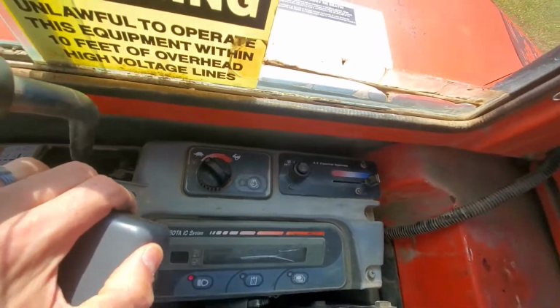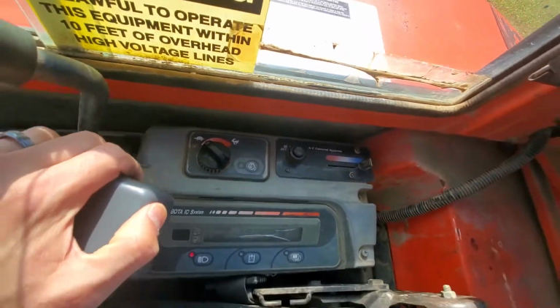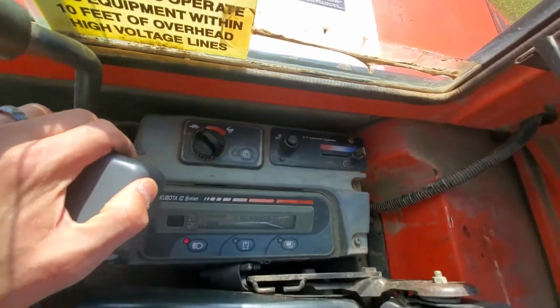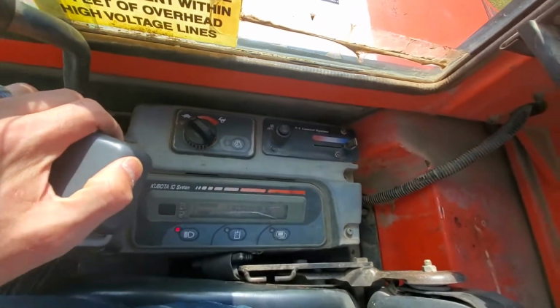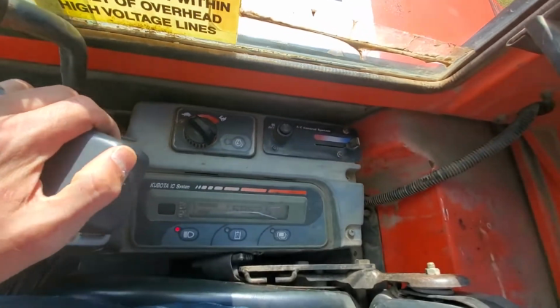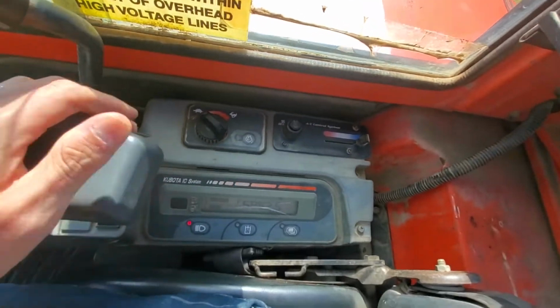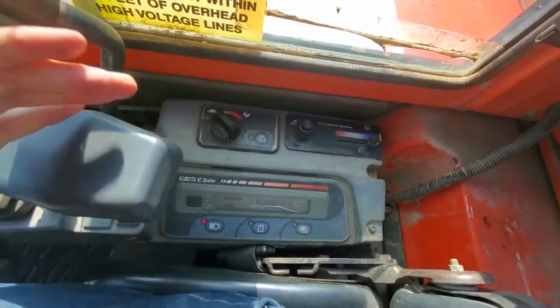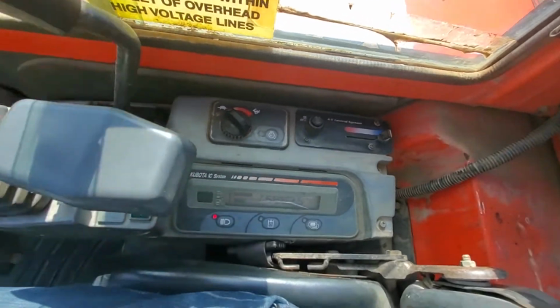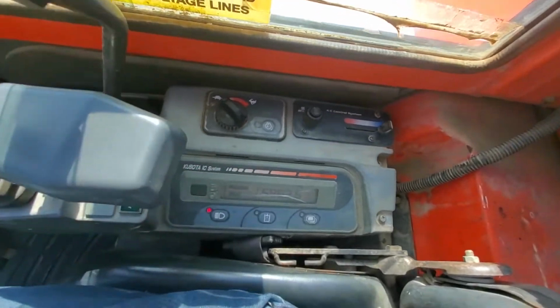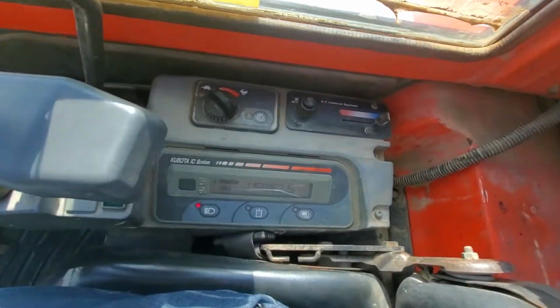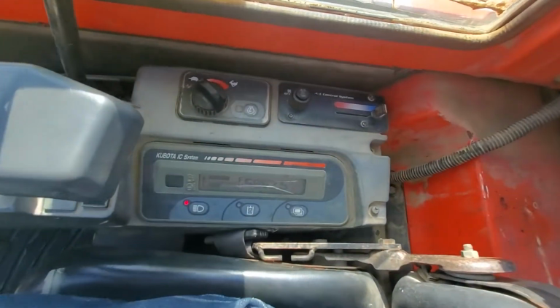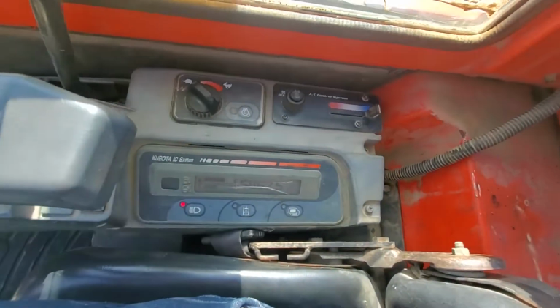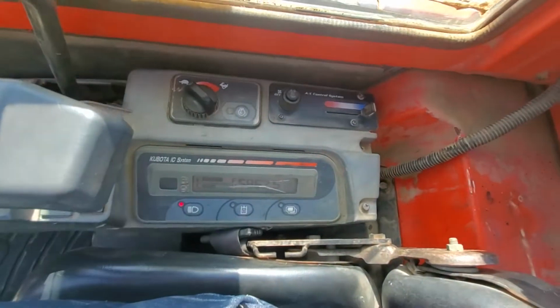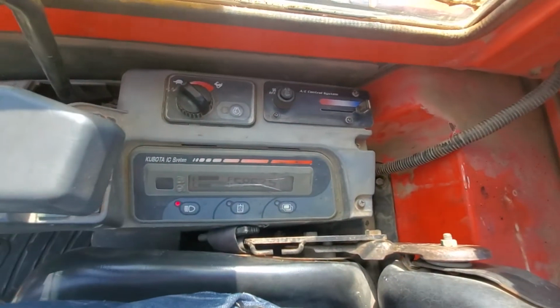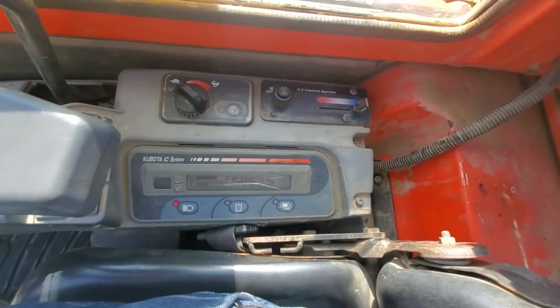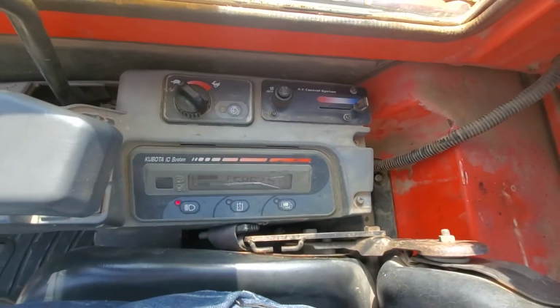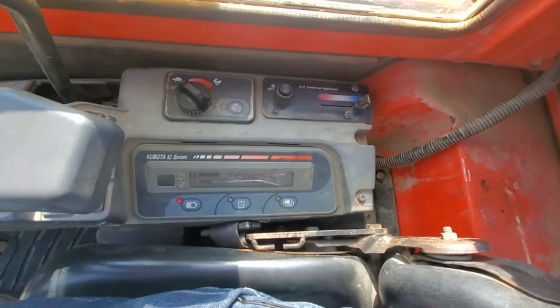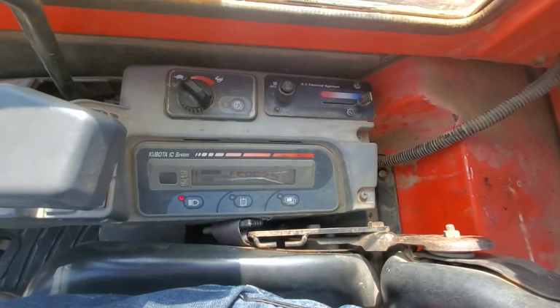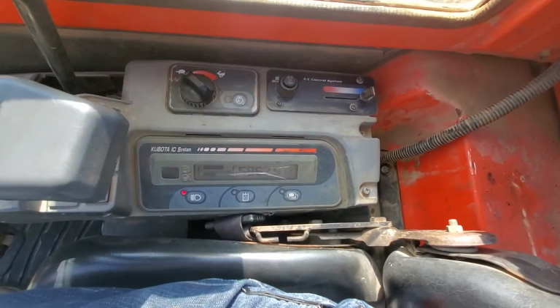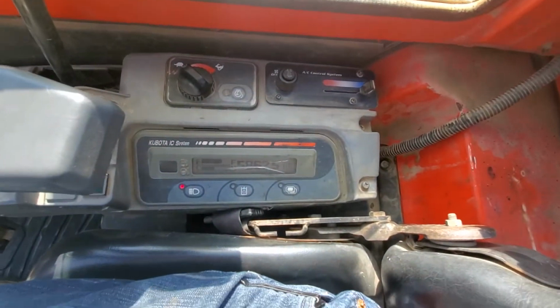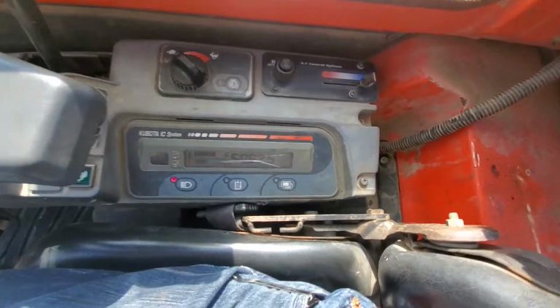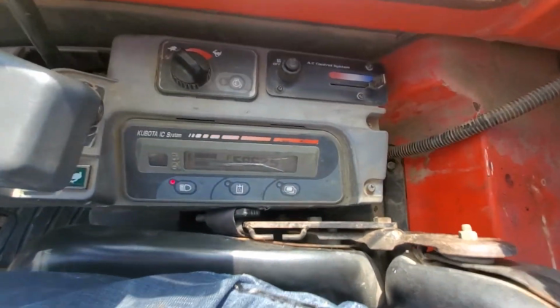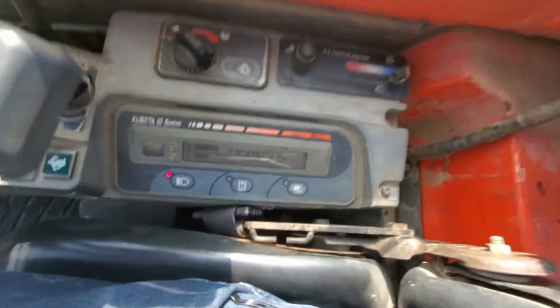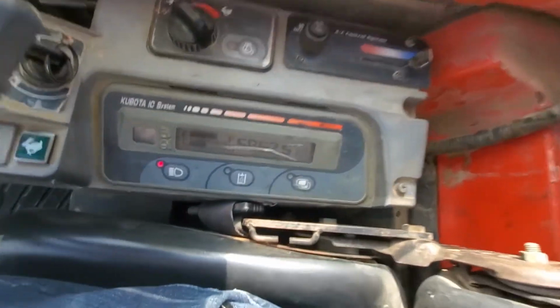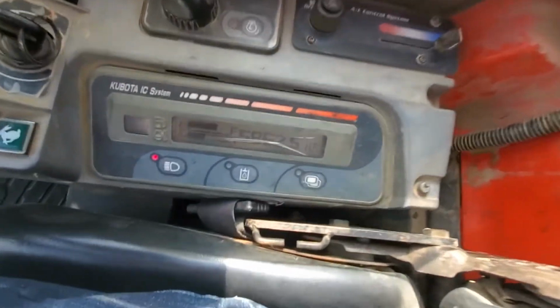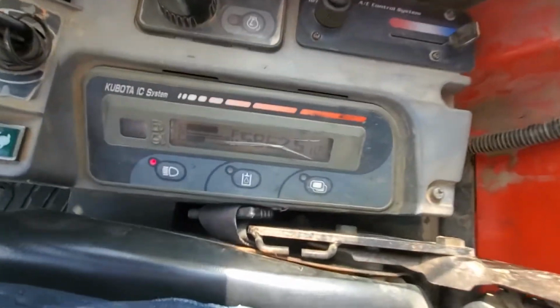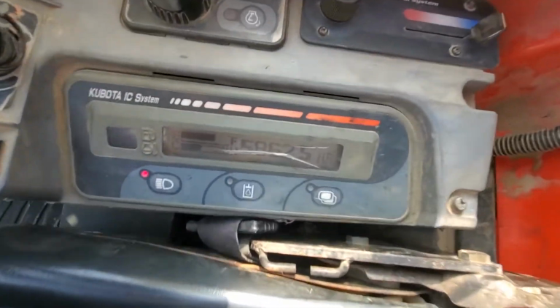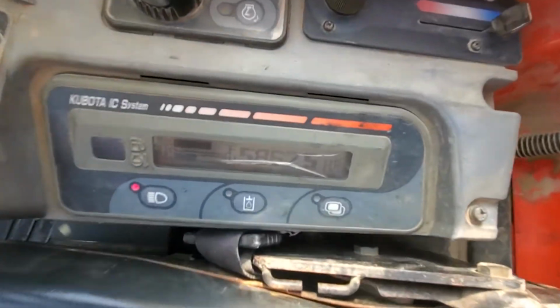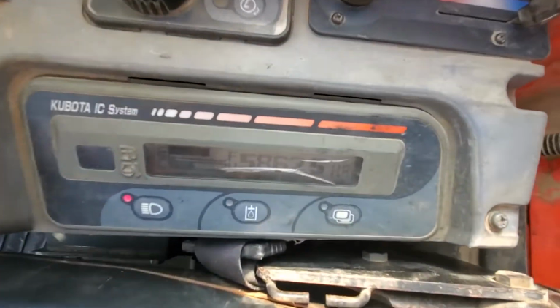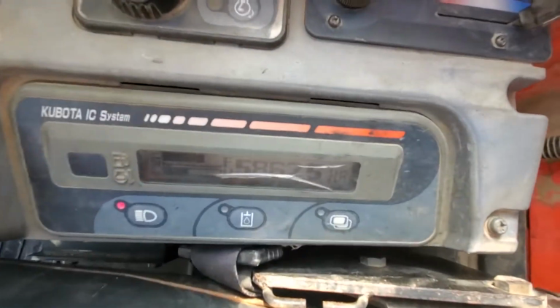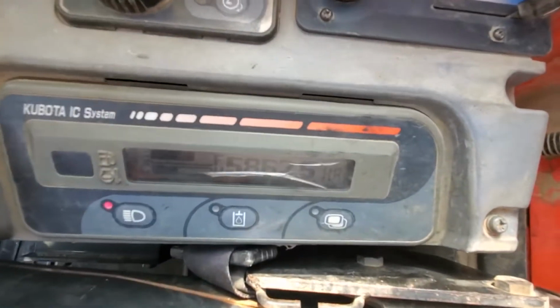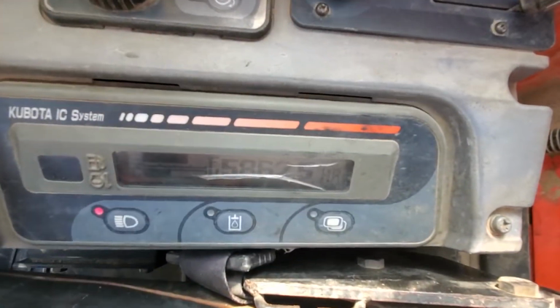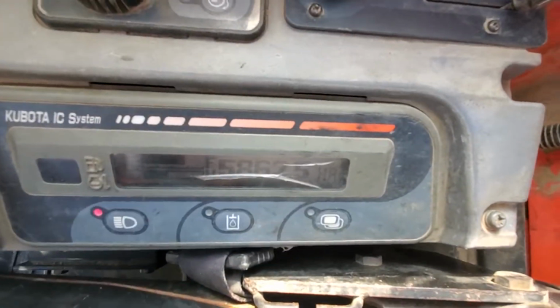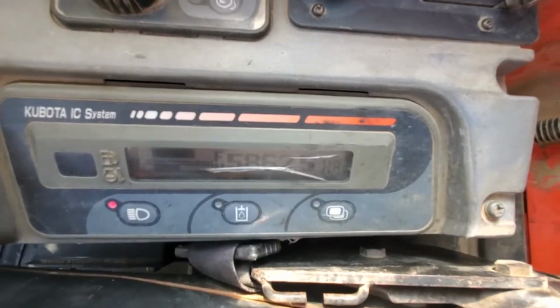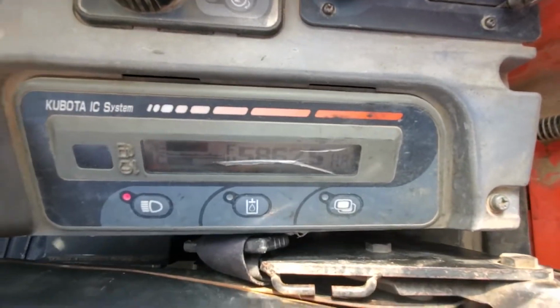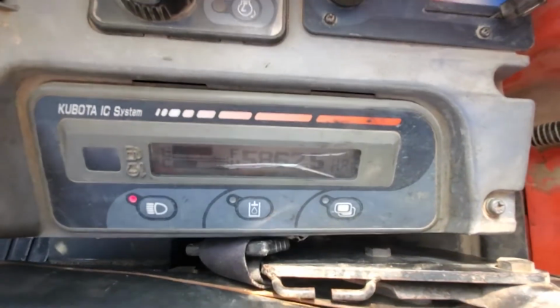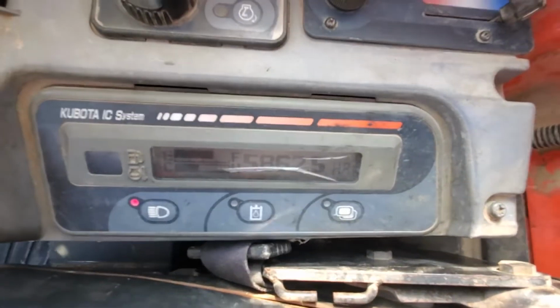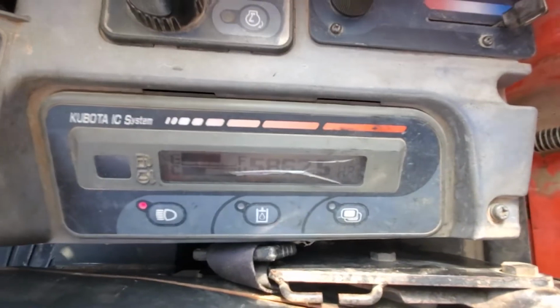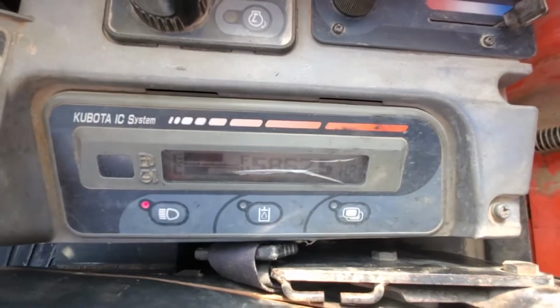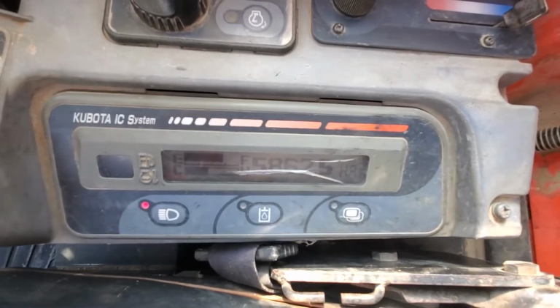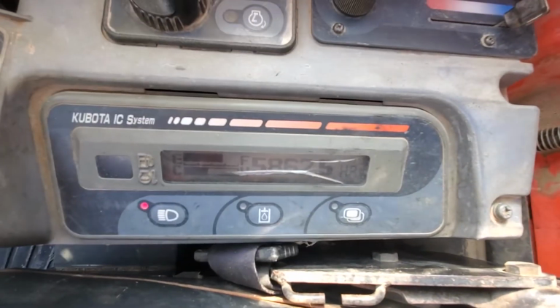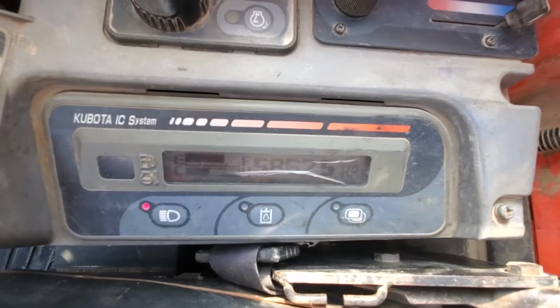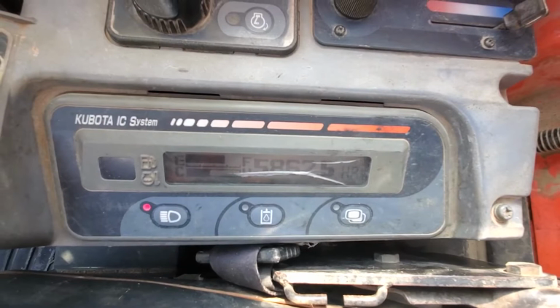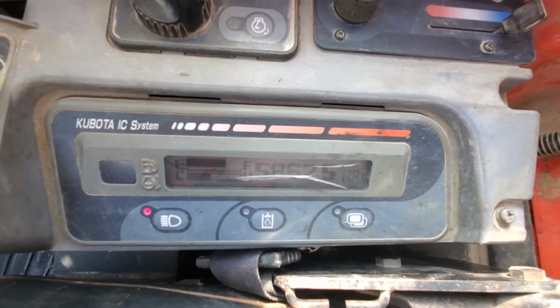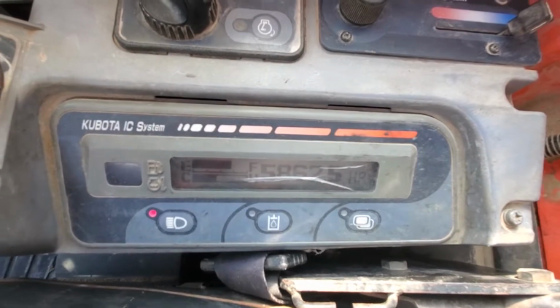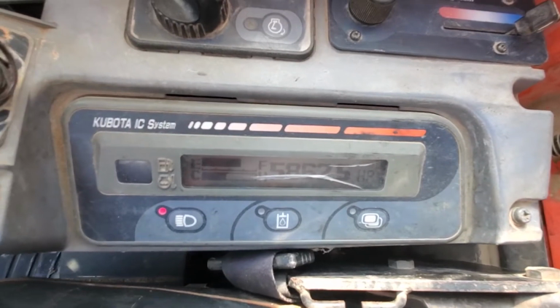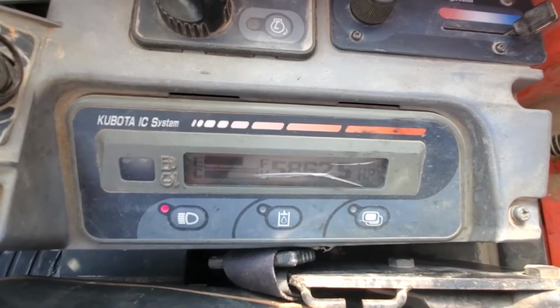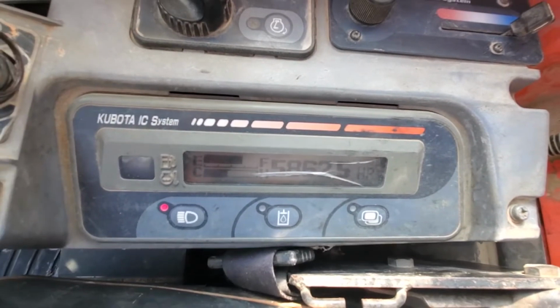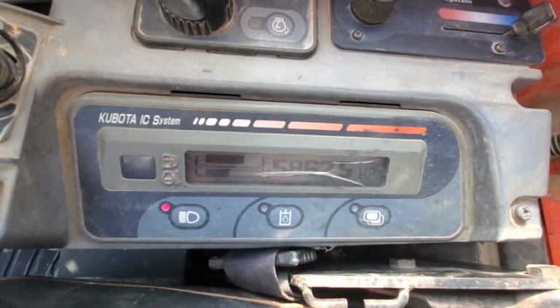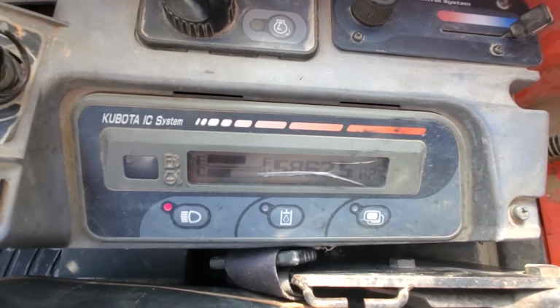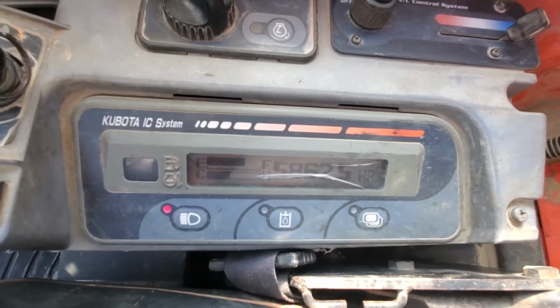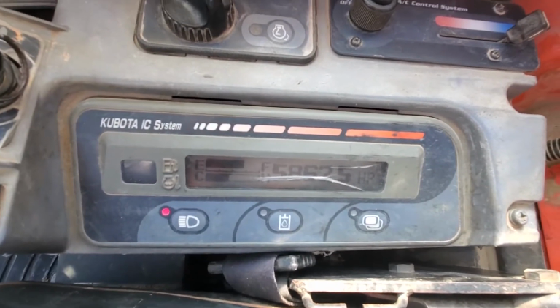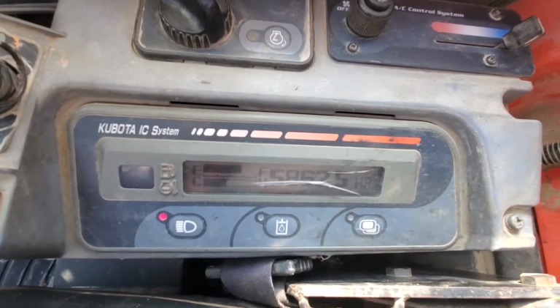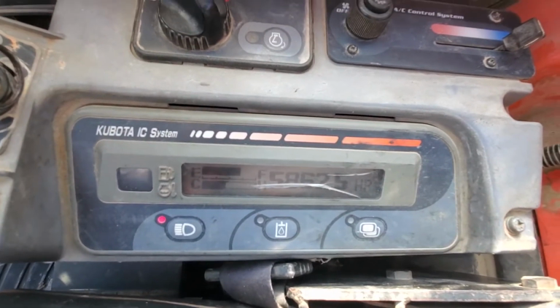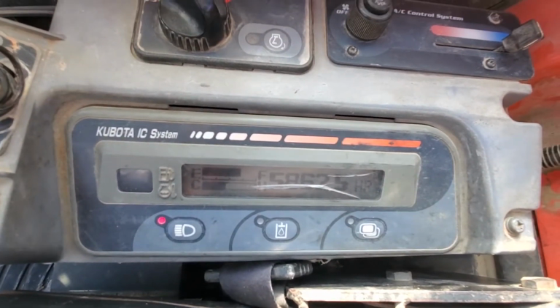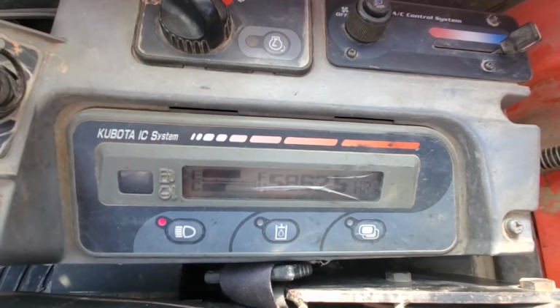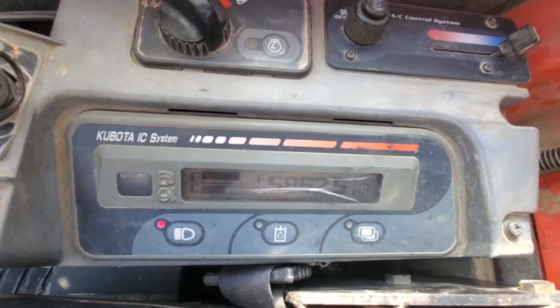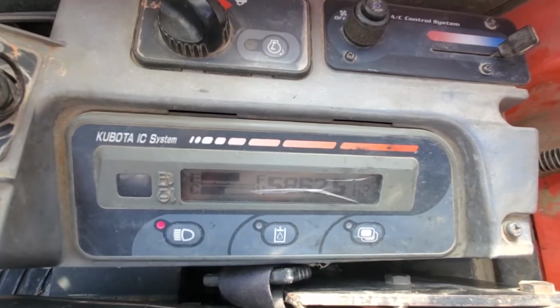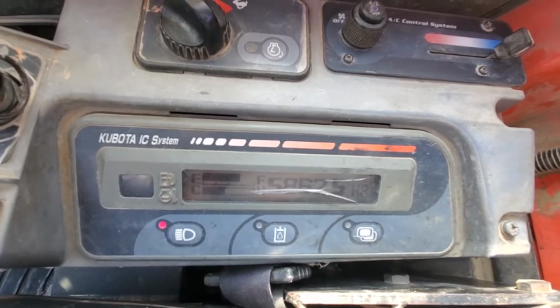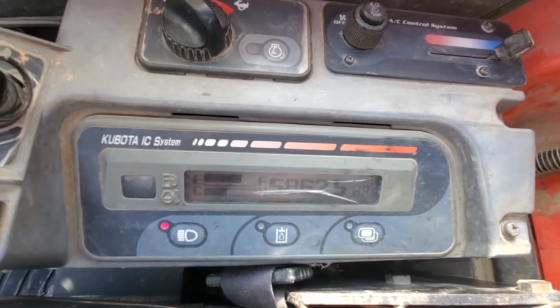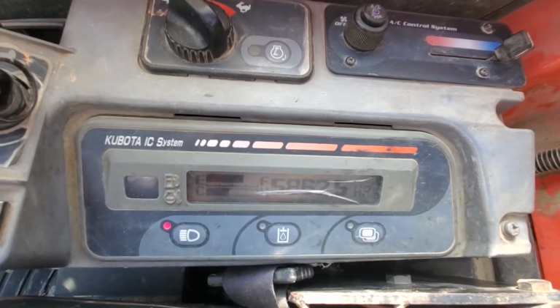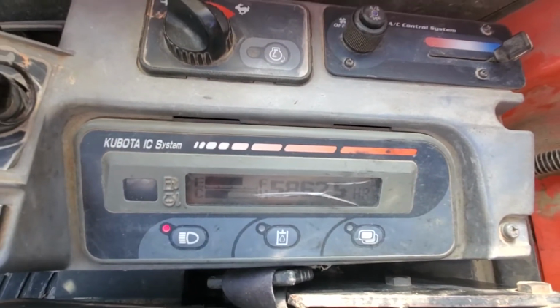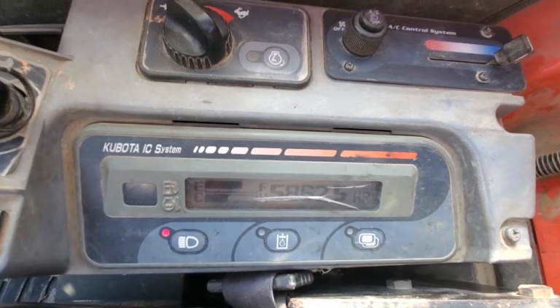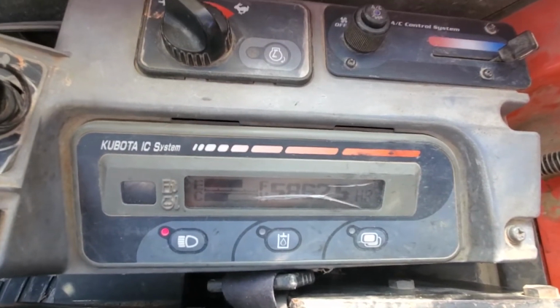Hand throttle works. Hours are 58, 62.5.